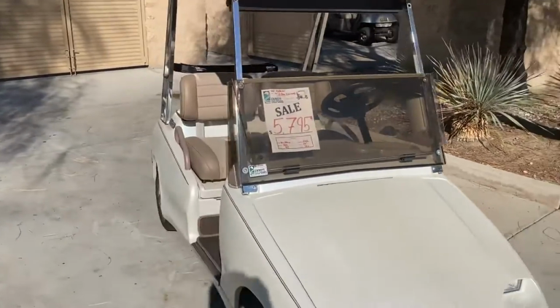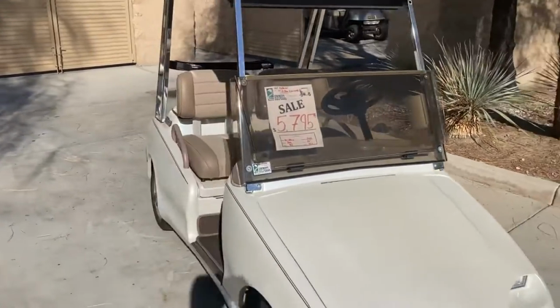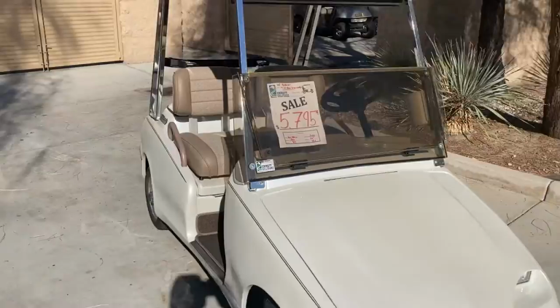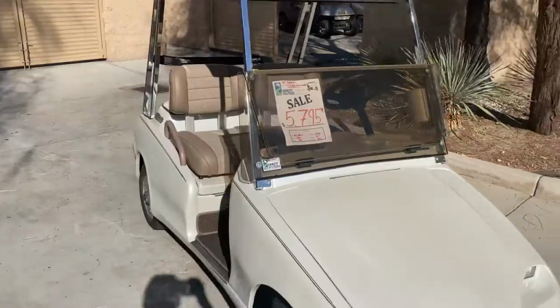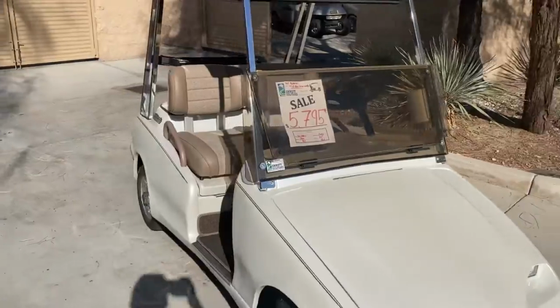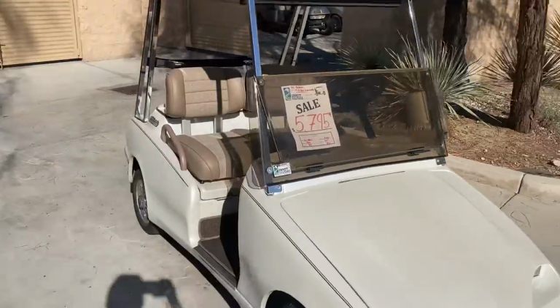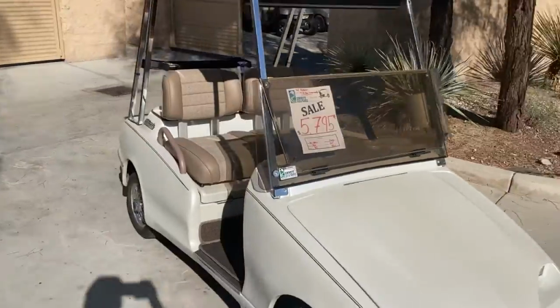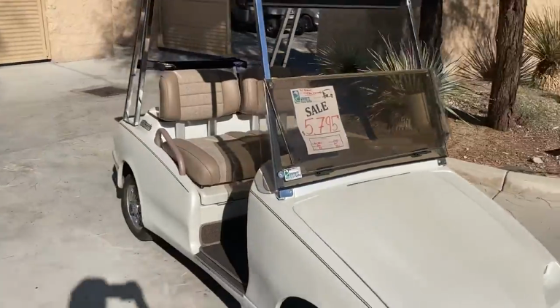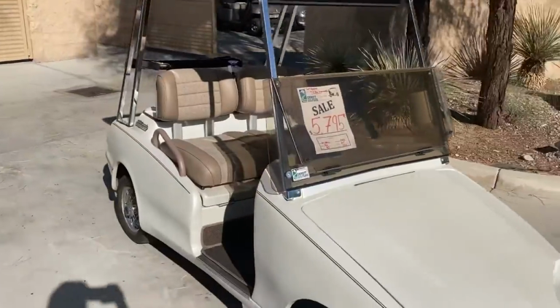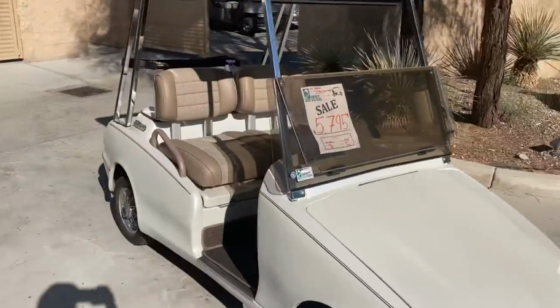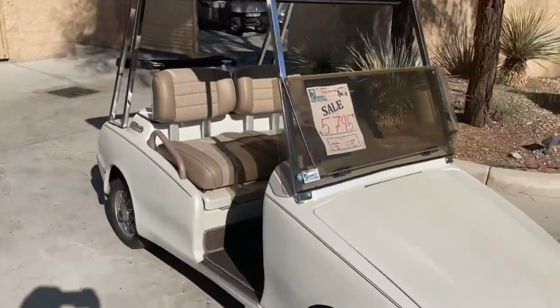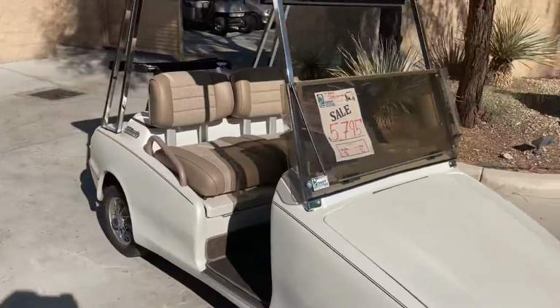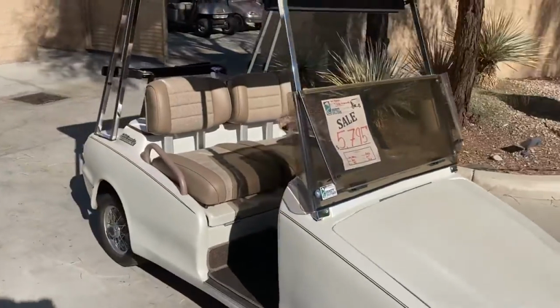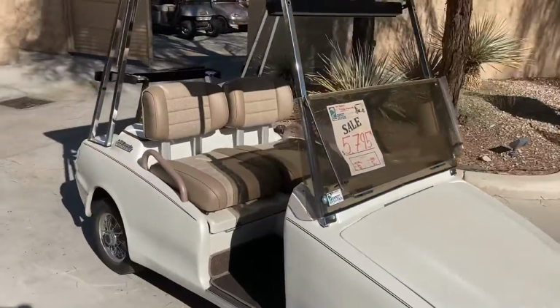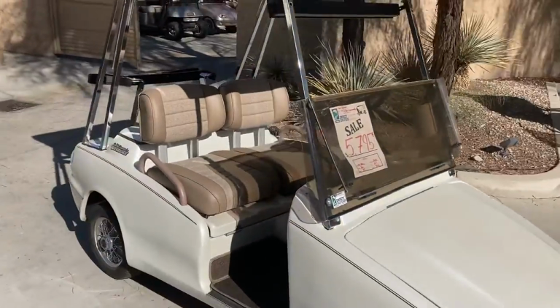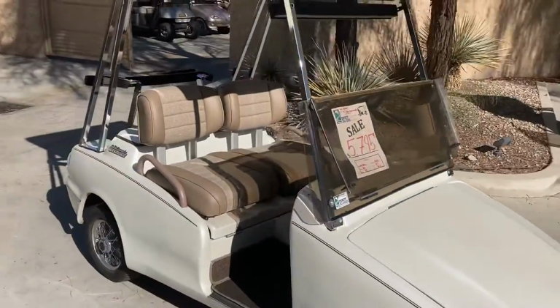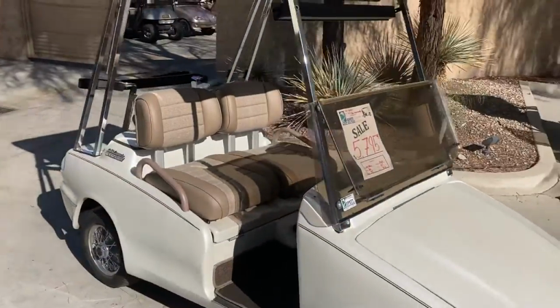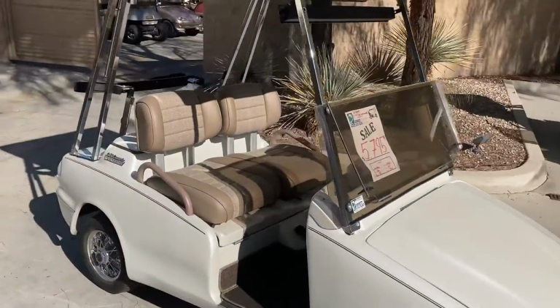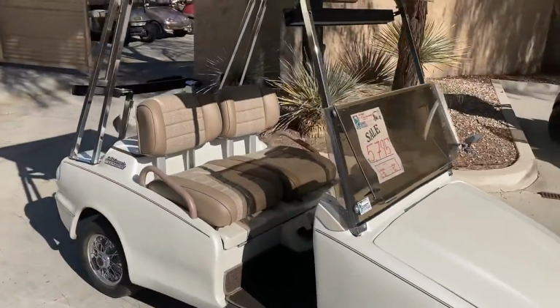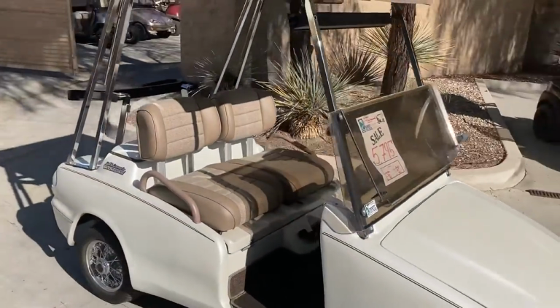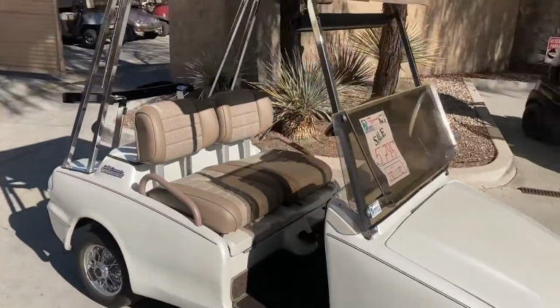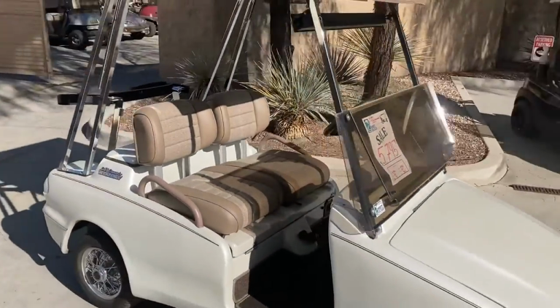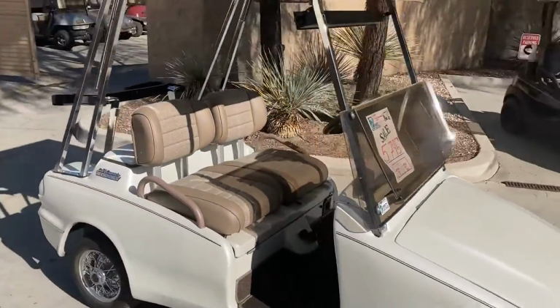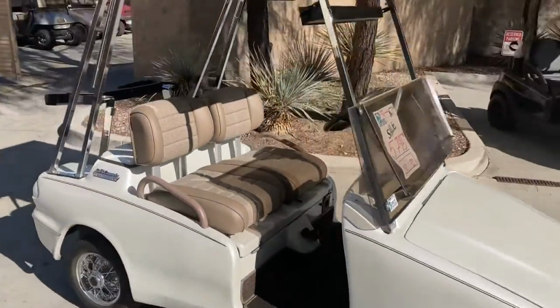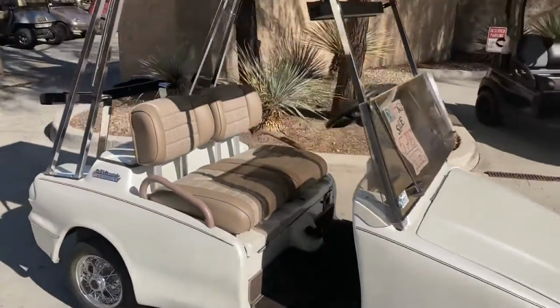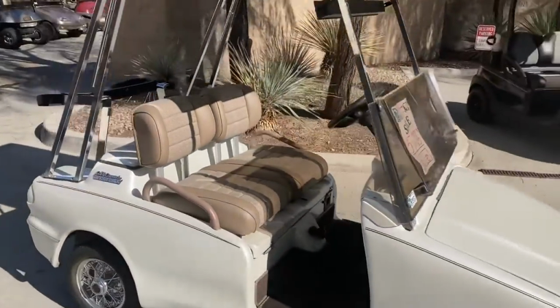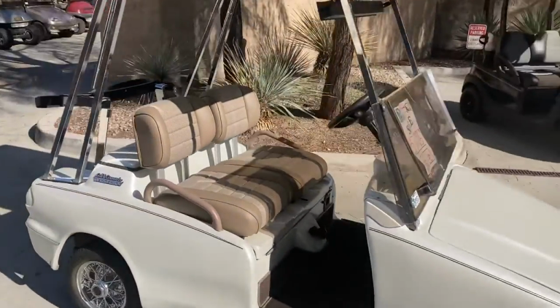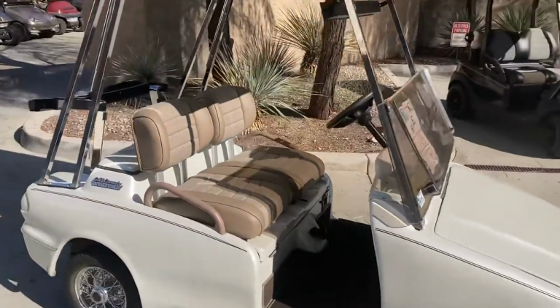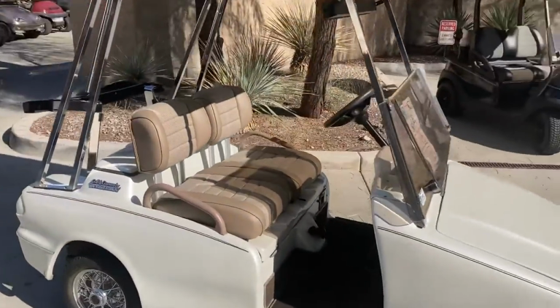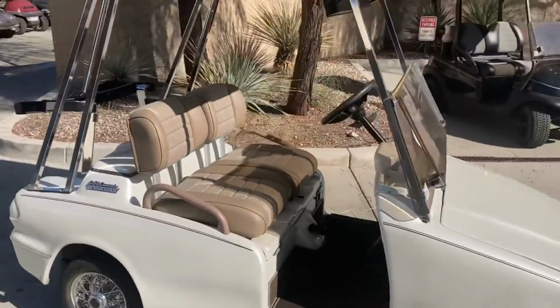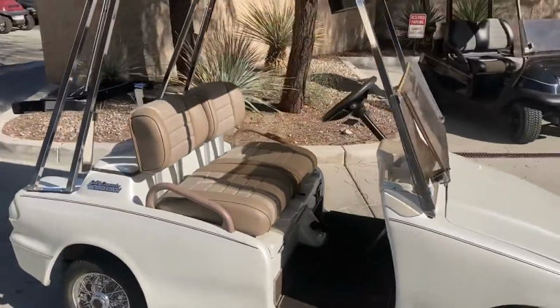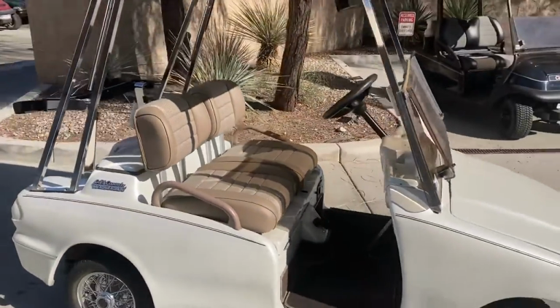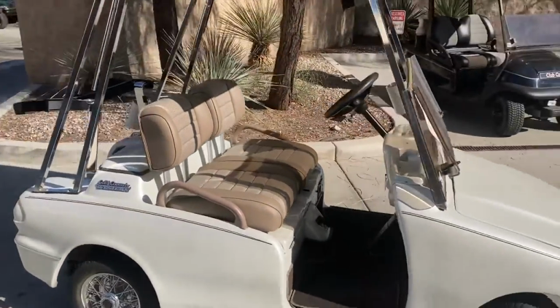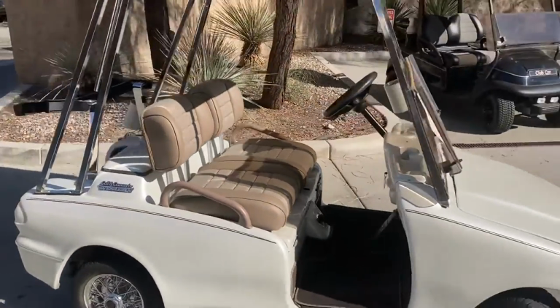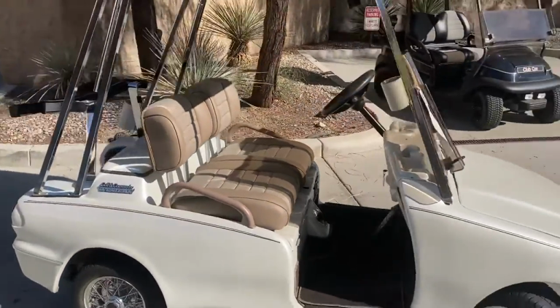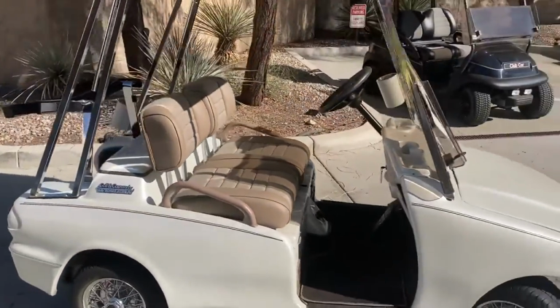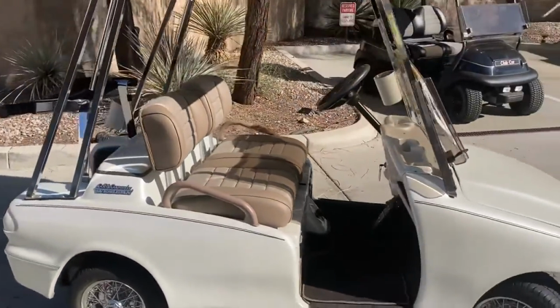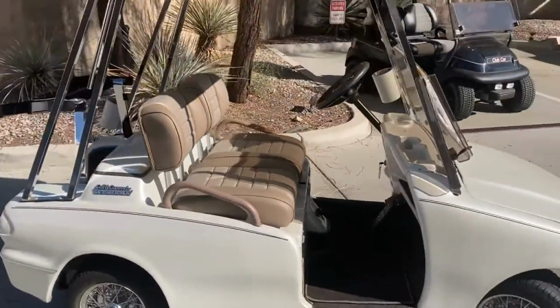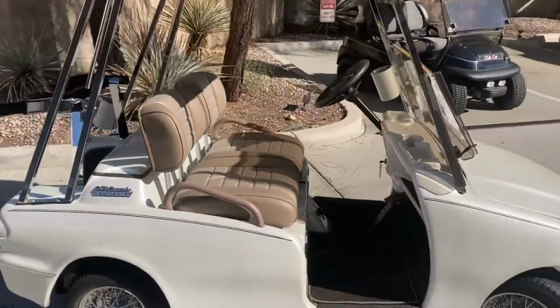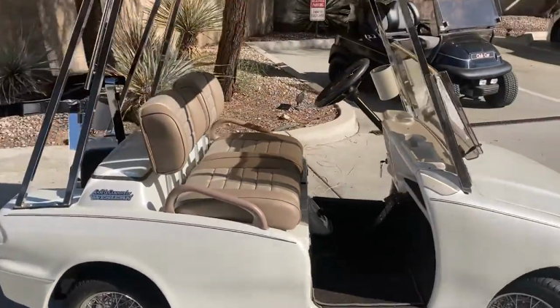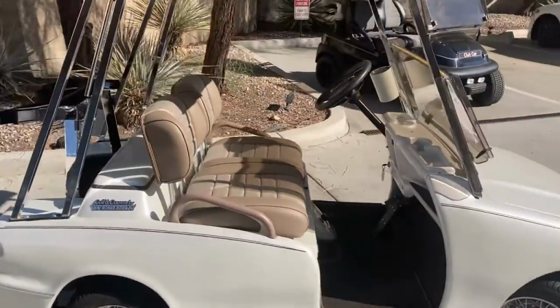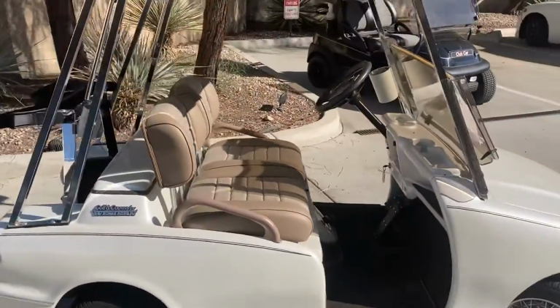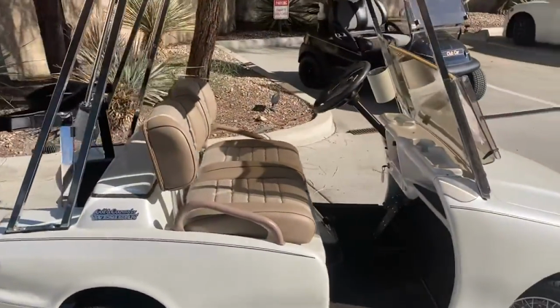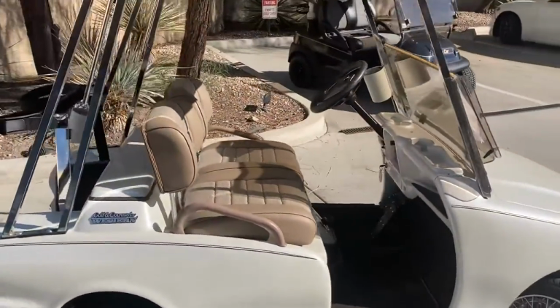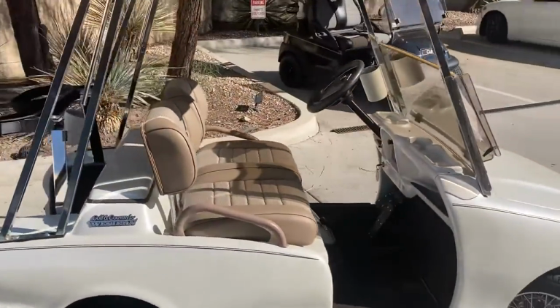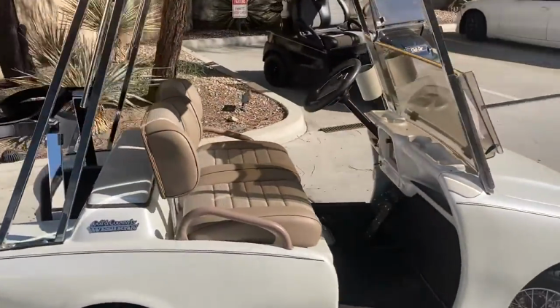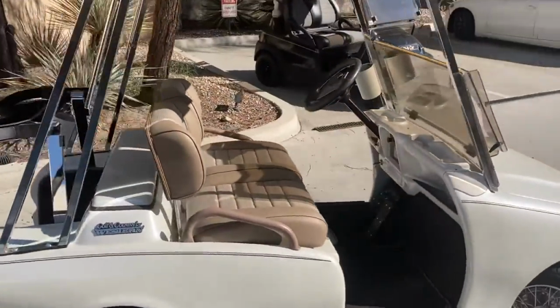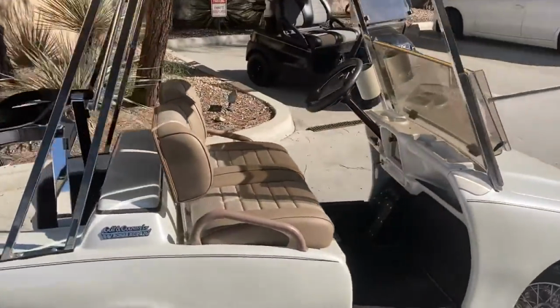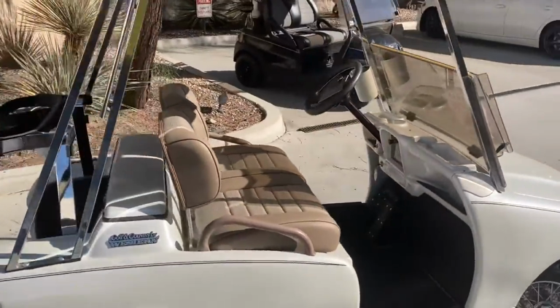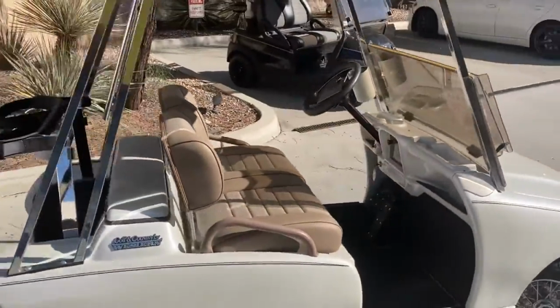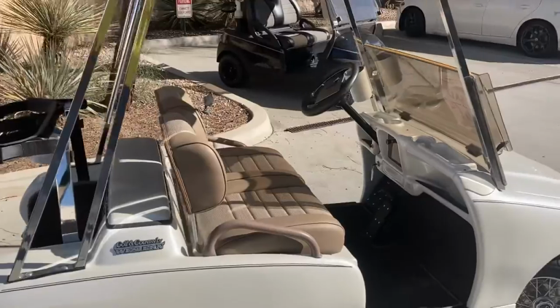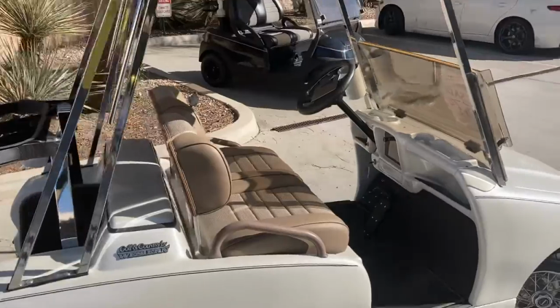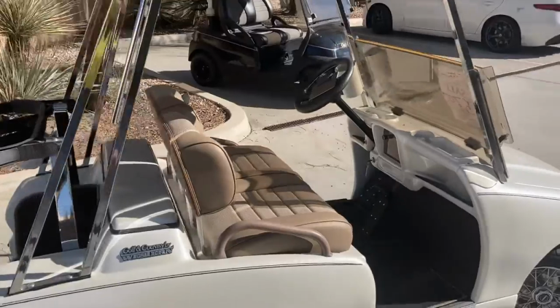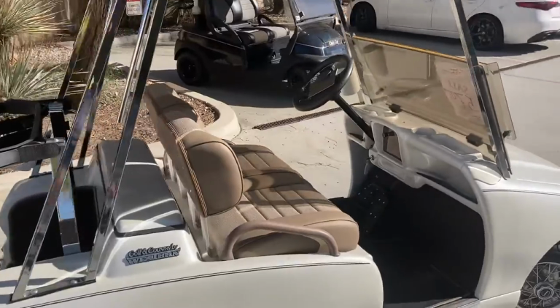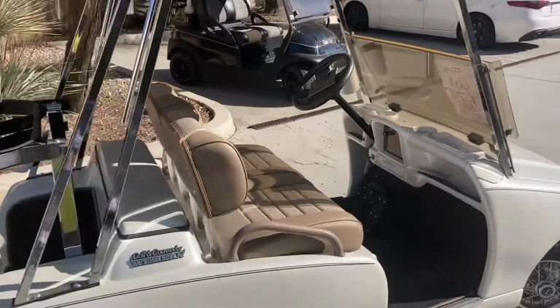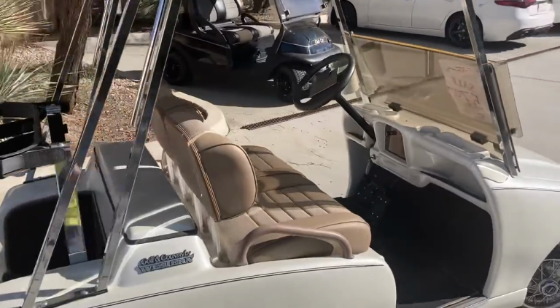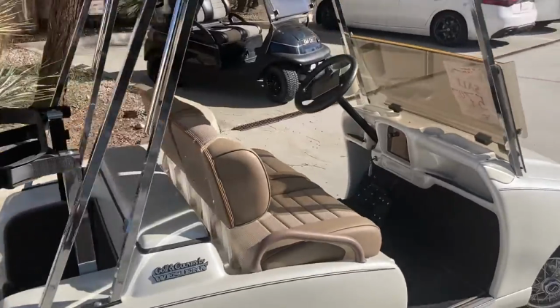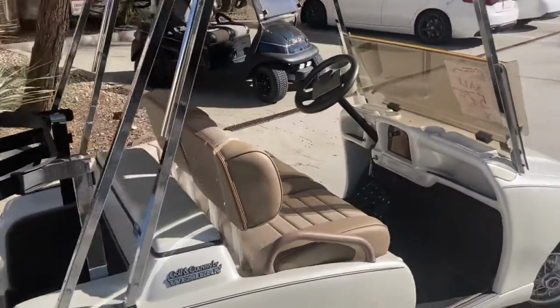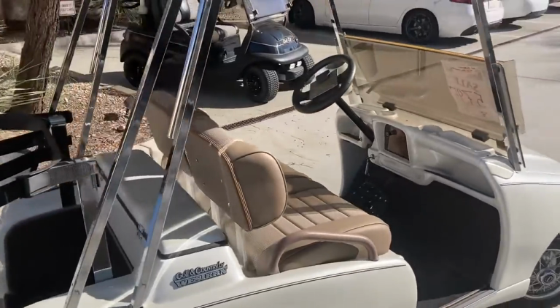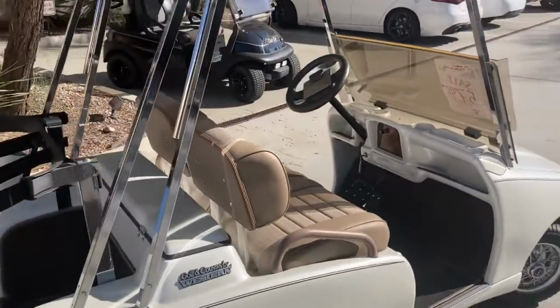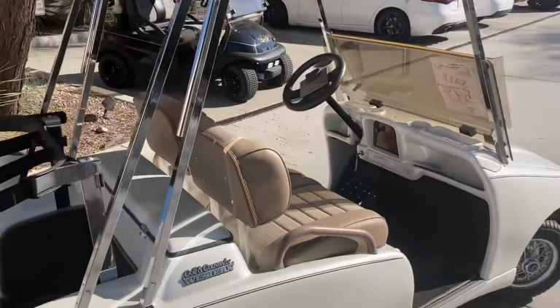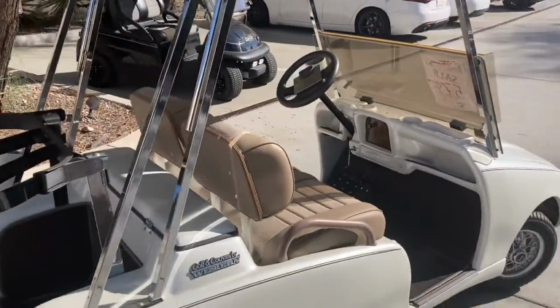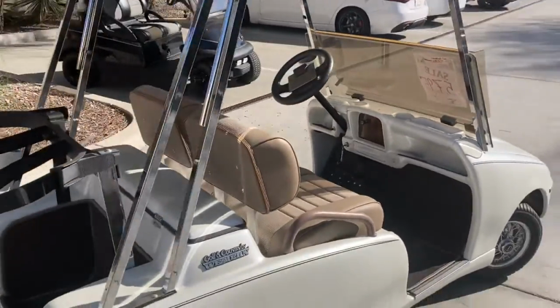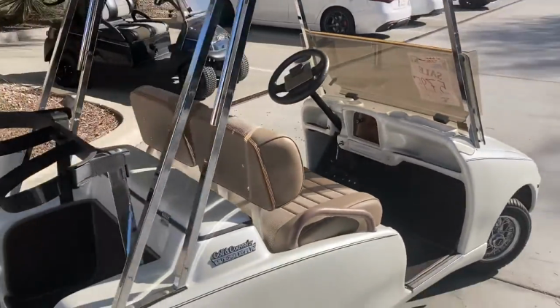Brand new seats, brand new batteries. These are the US 2200 6-volt batteries. They carry a two-year warranty.